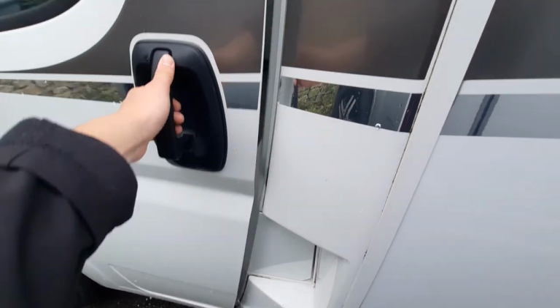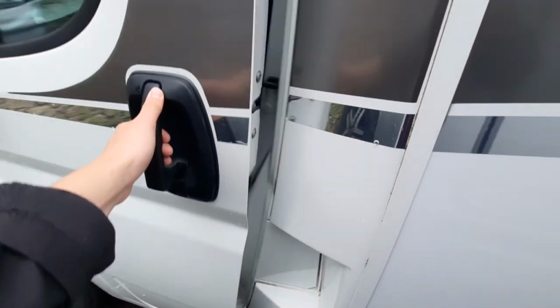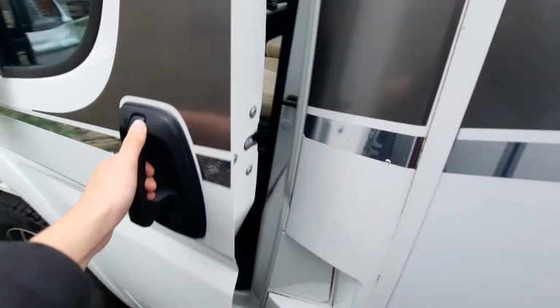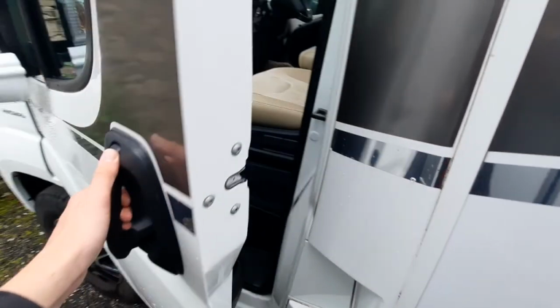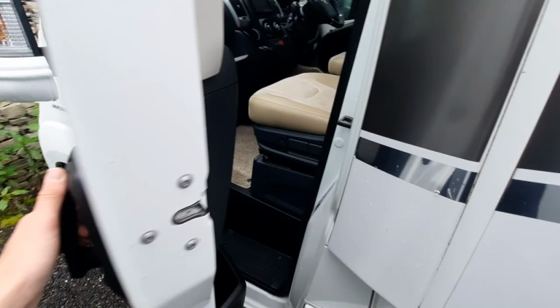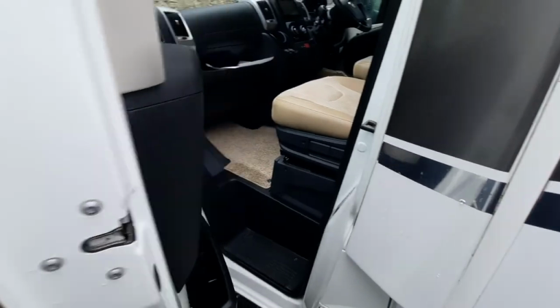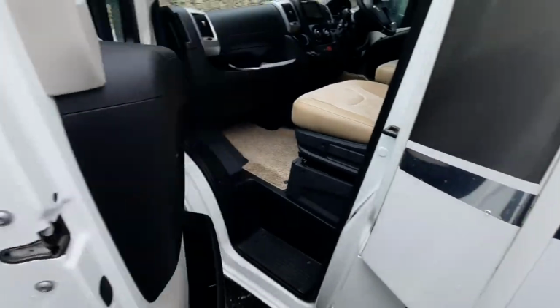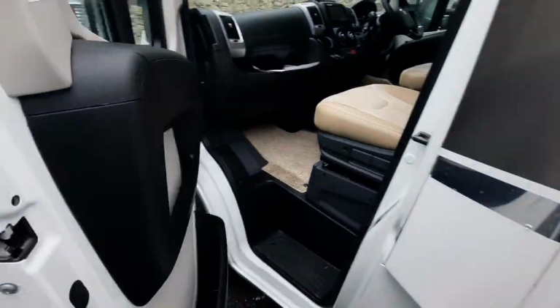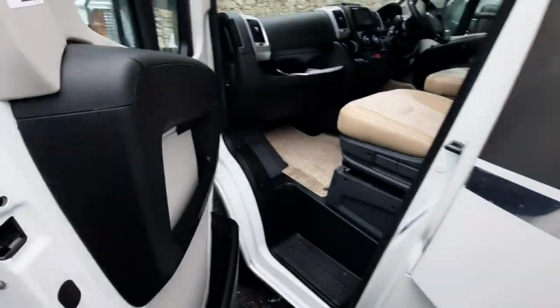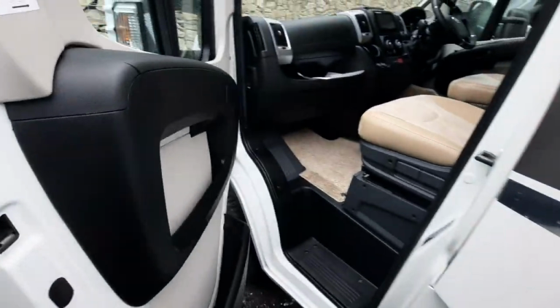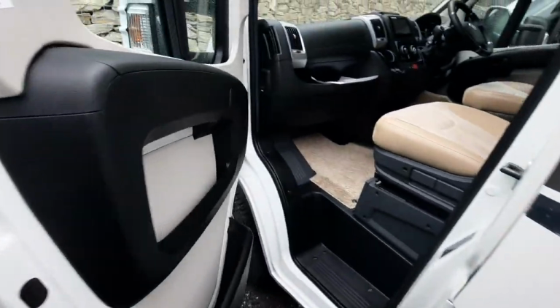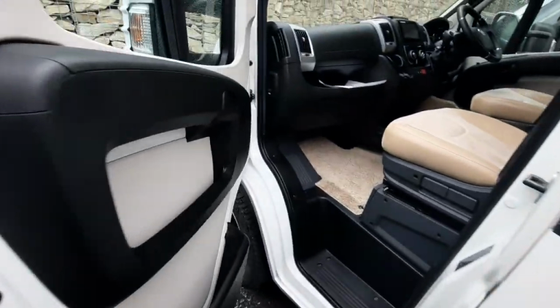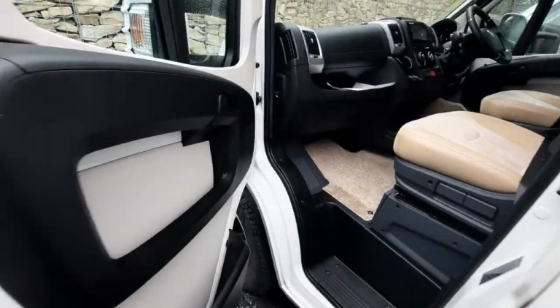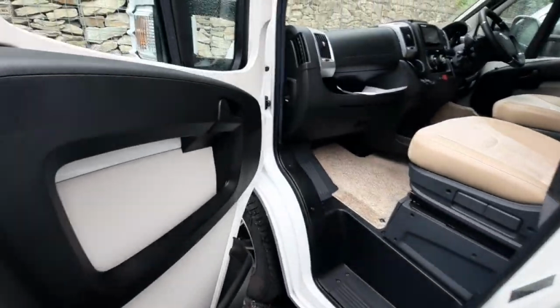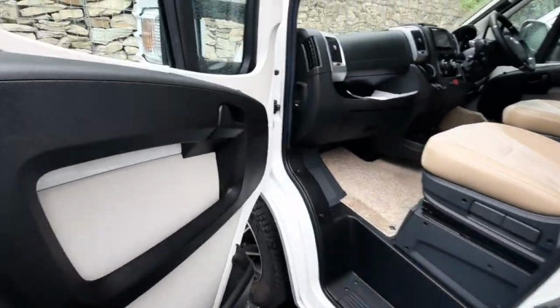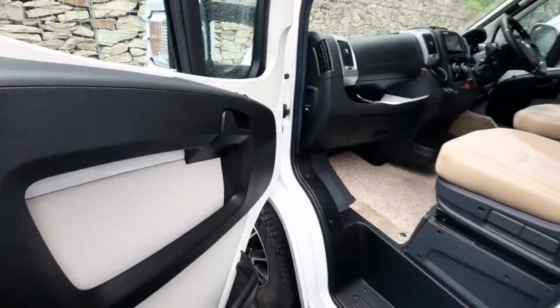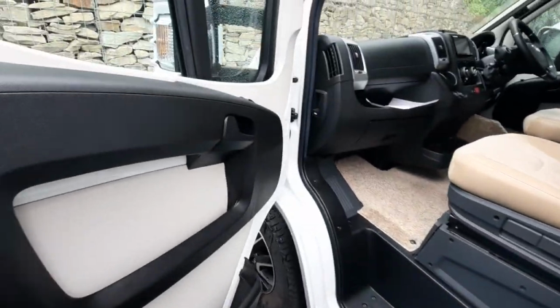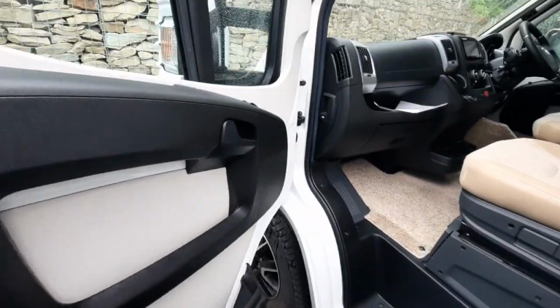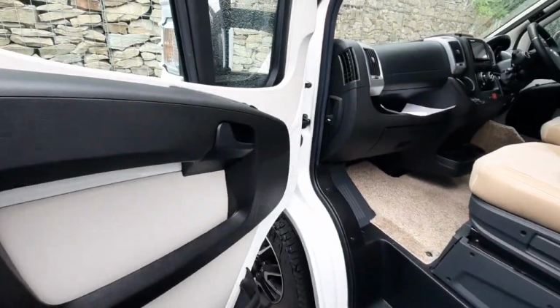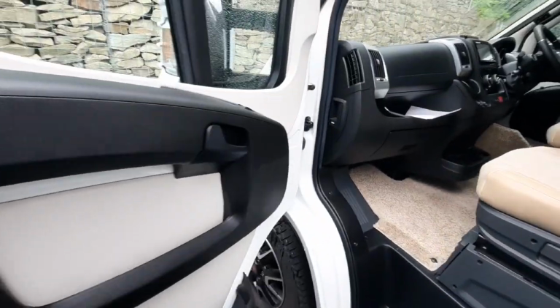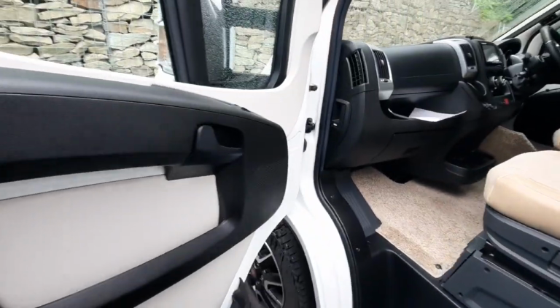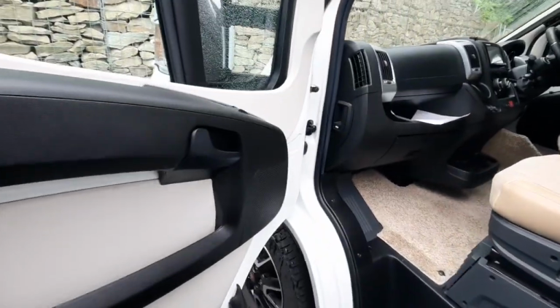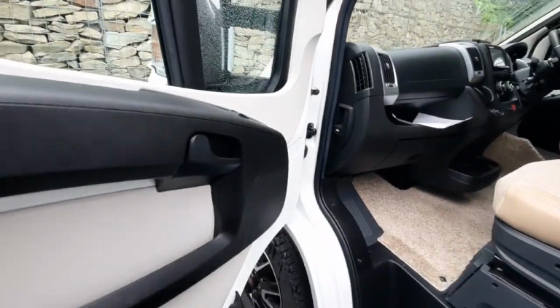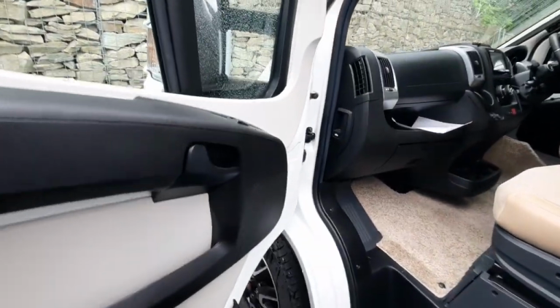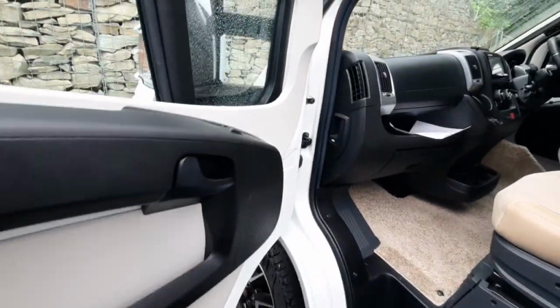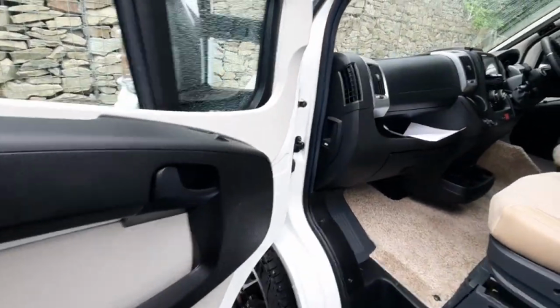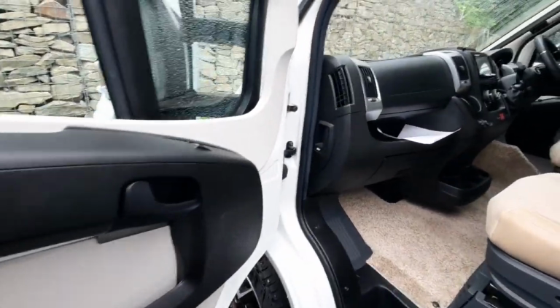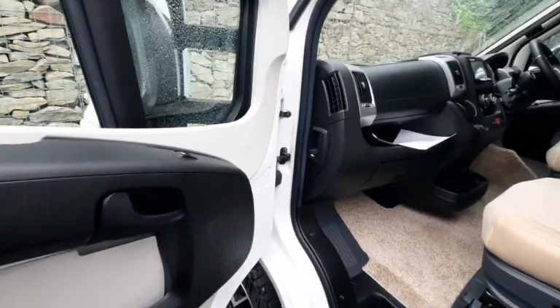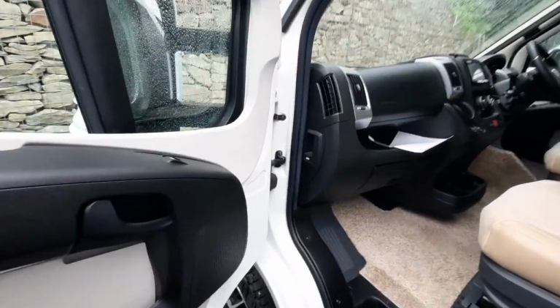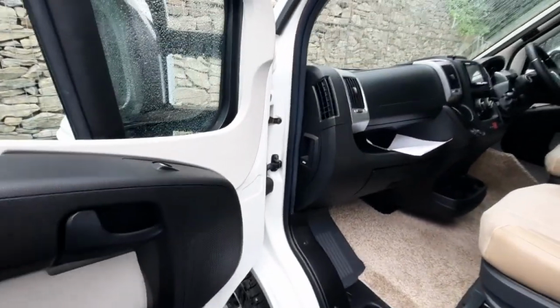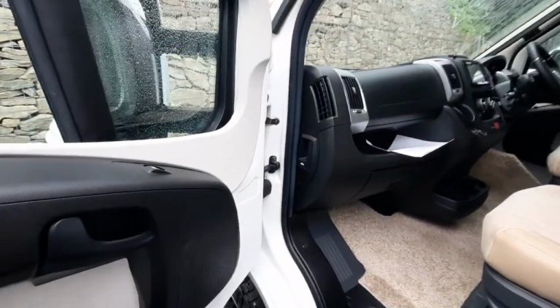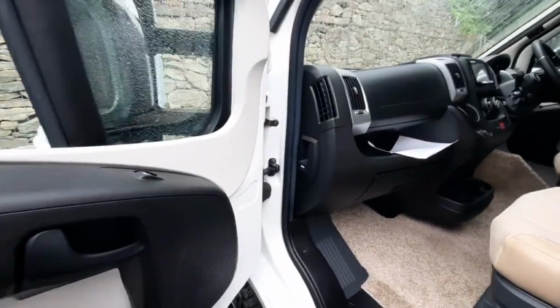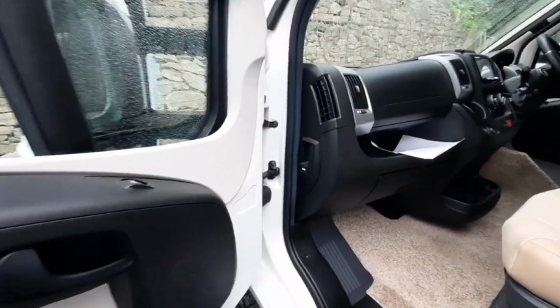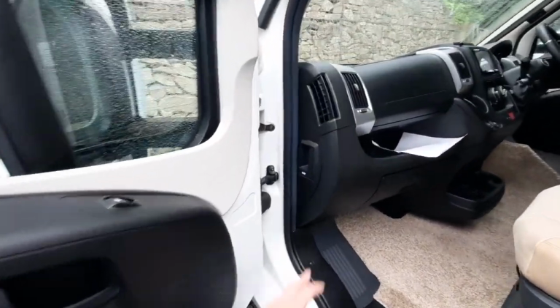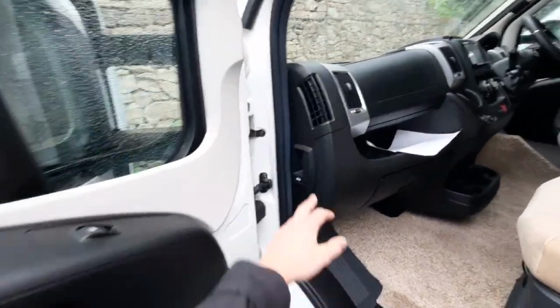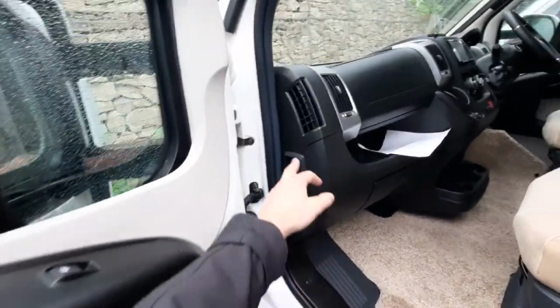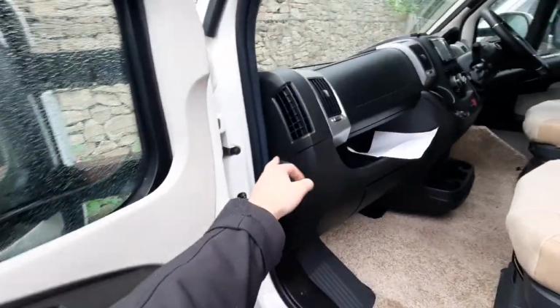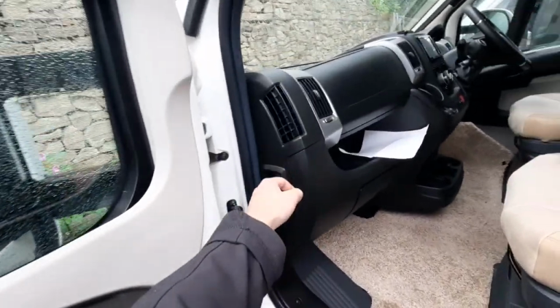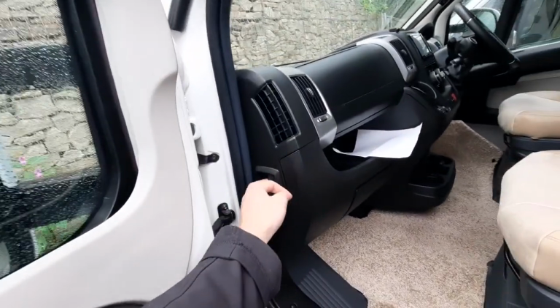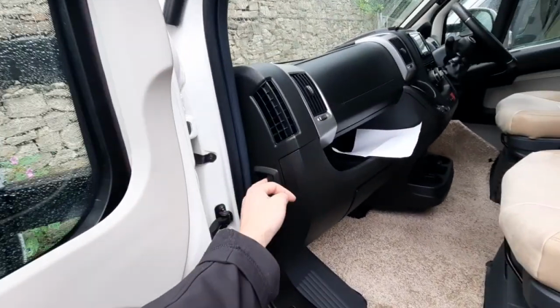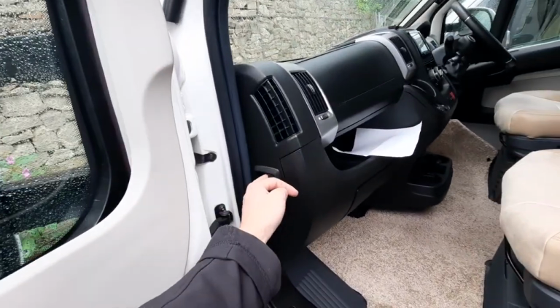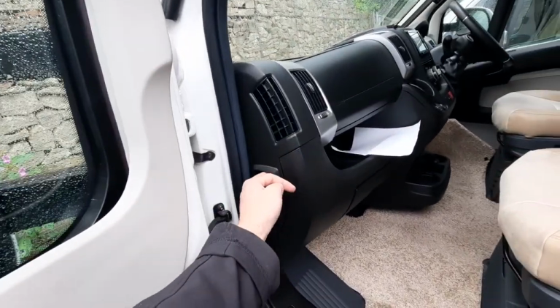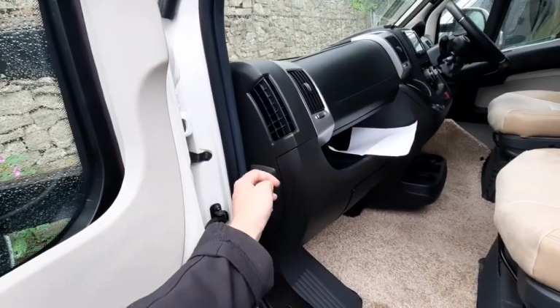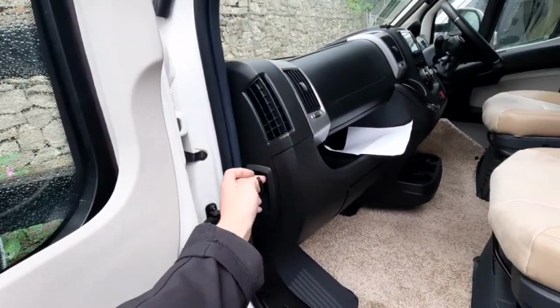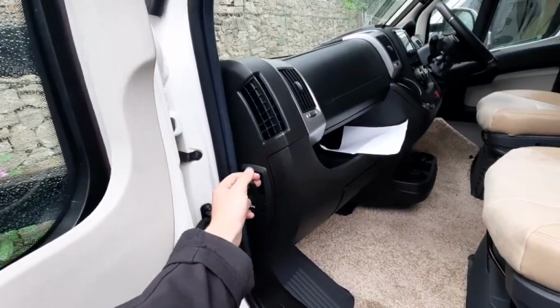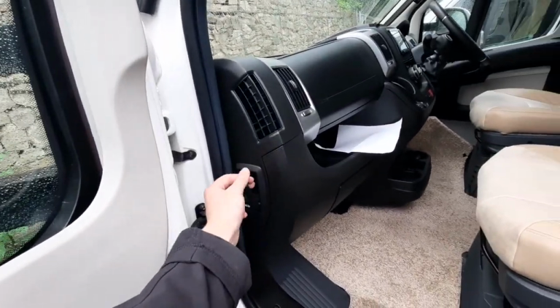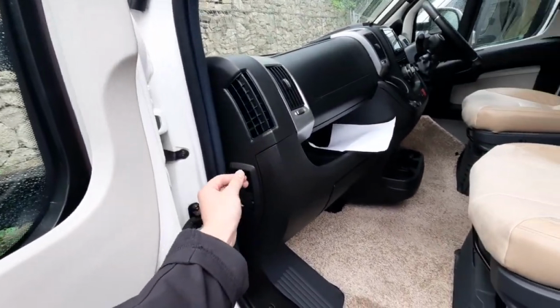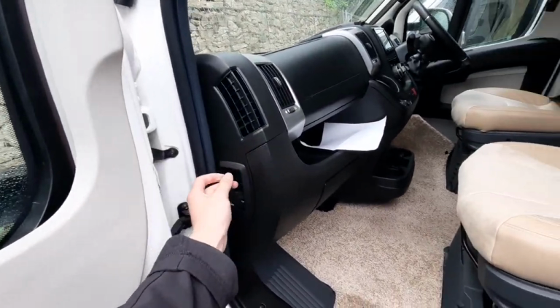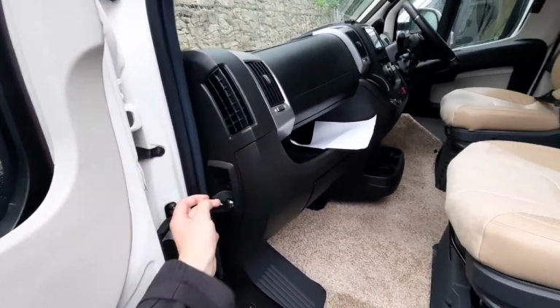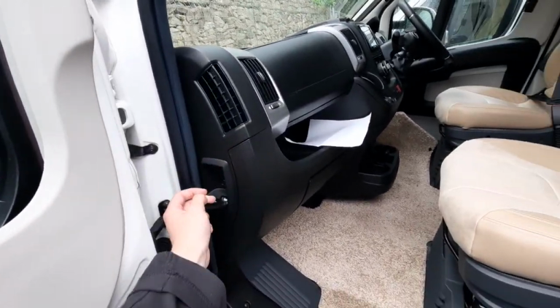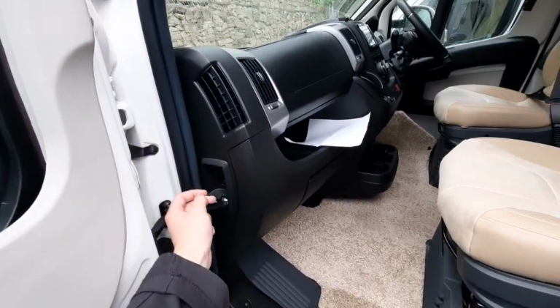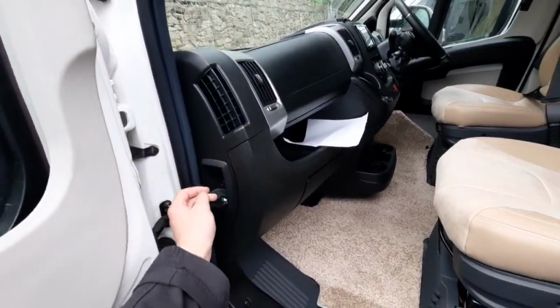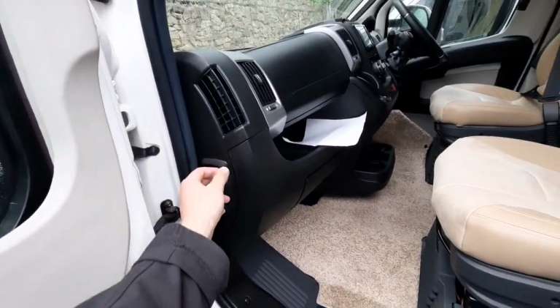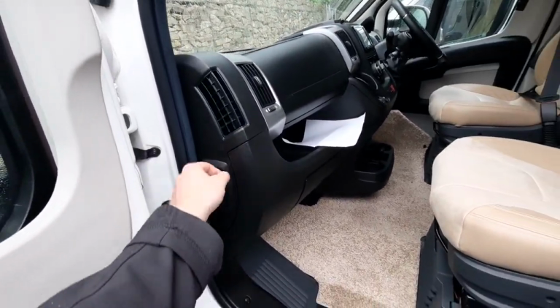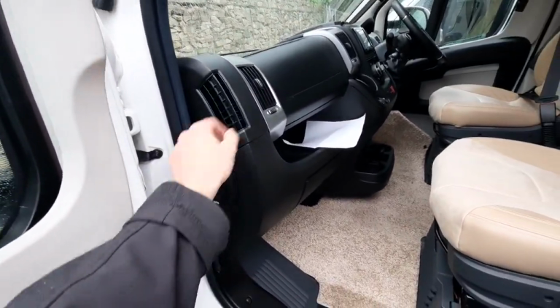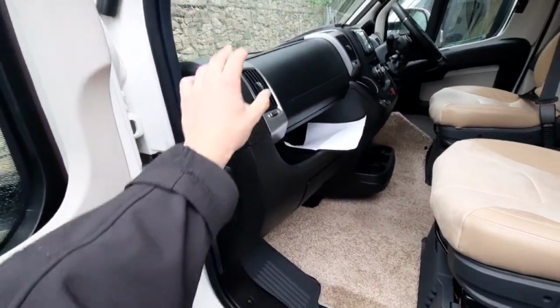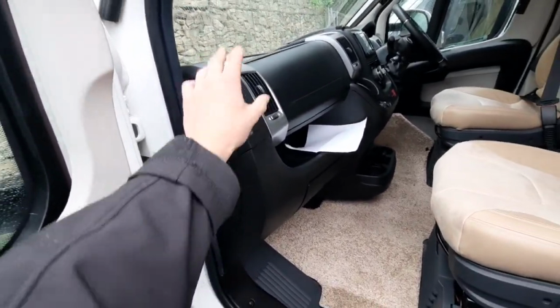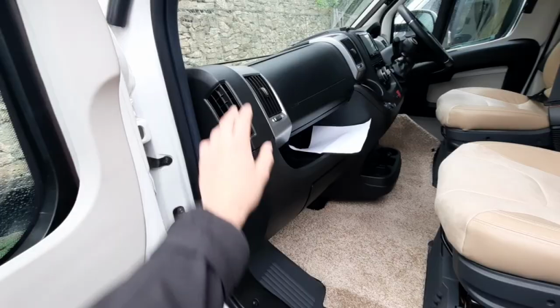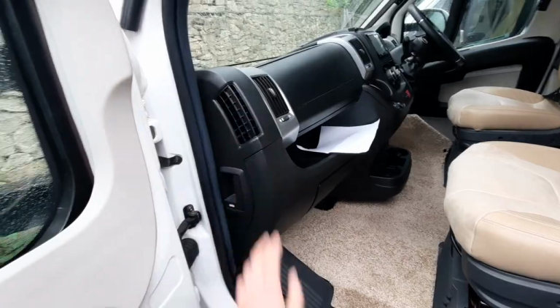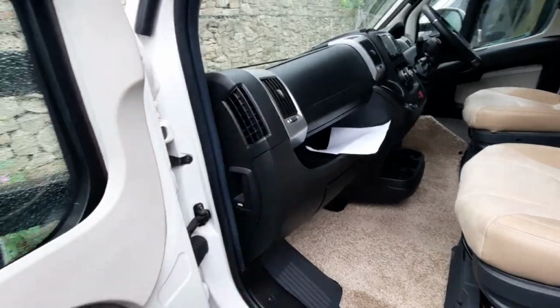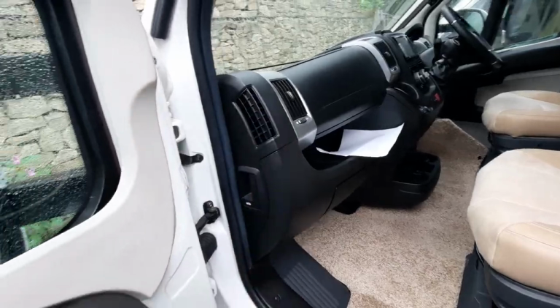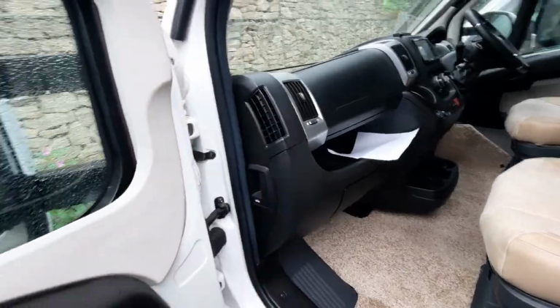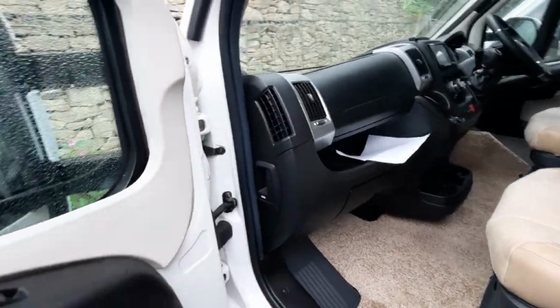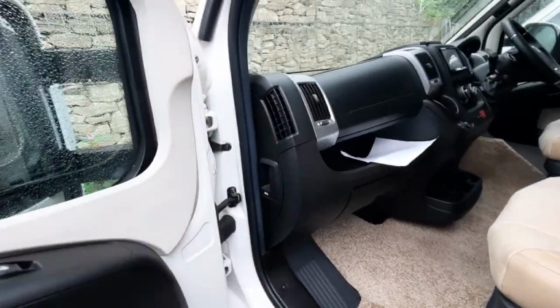Opening up your passenger door, the bonnet release catch is on the passenger side, which is just here. Pull that to release the bonnet.